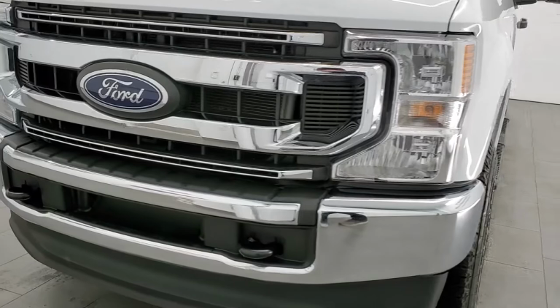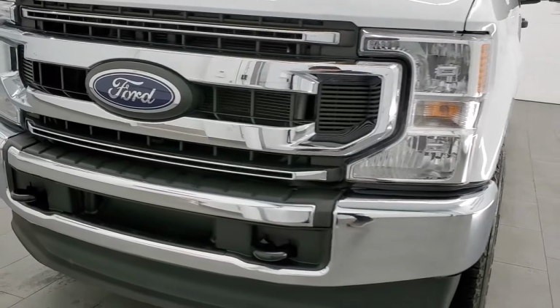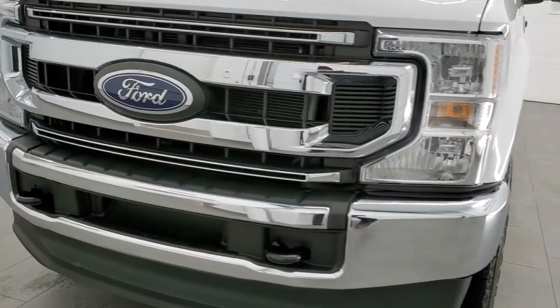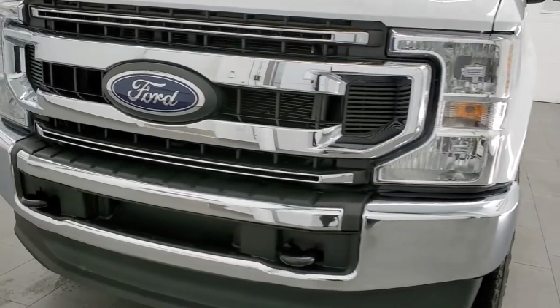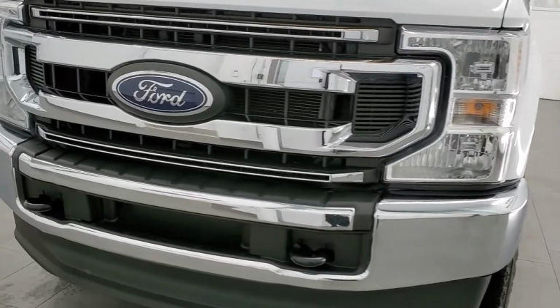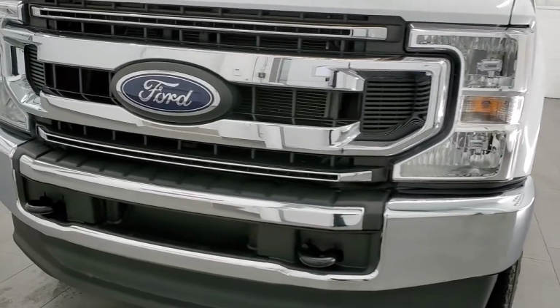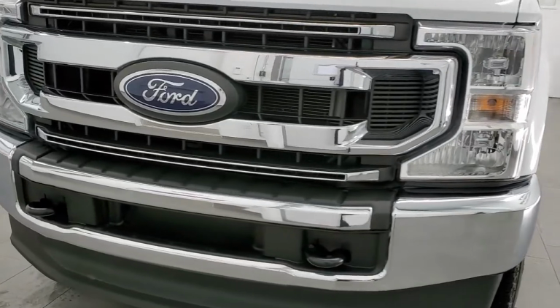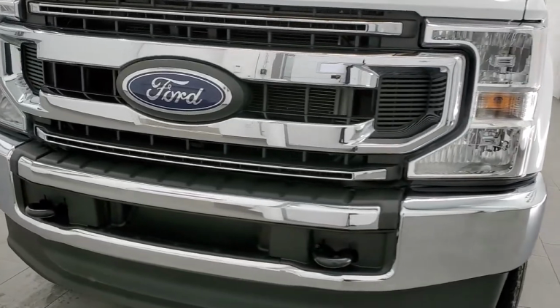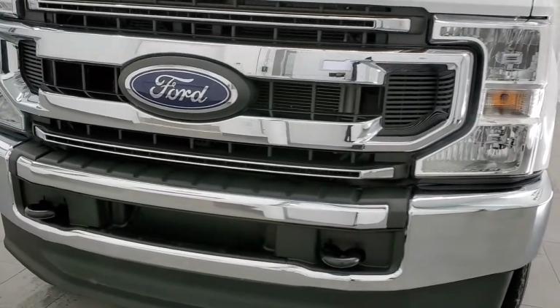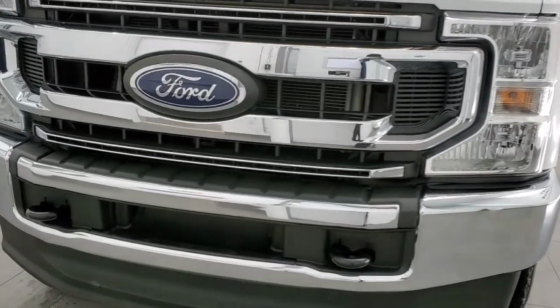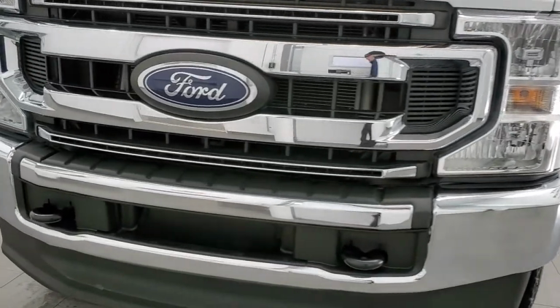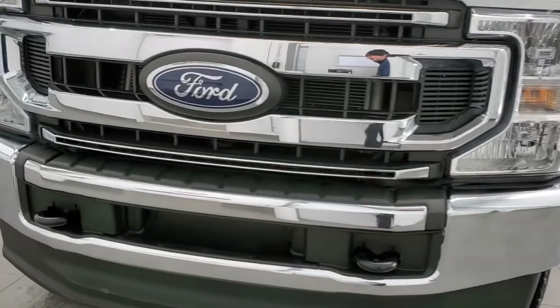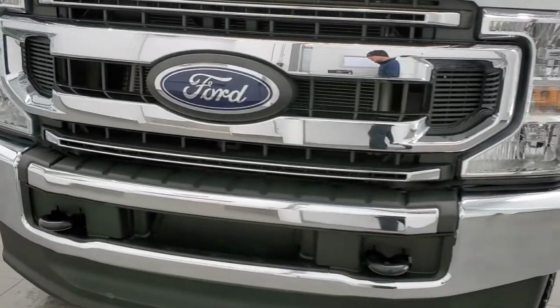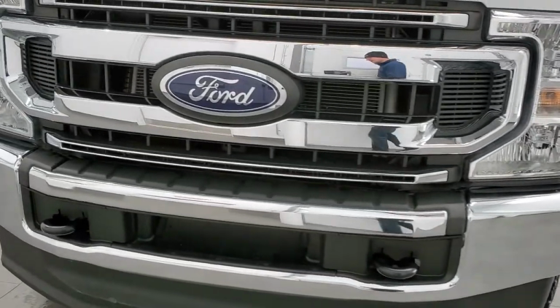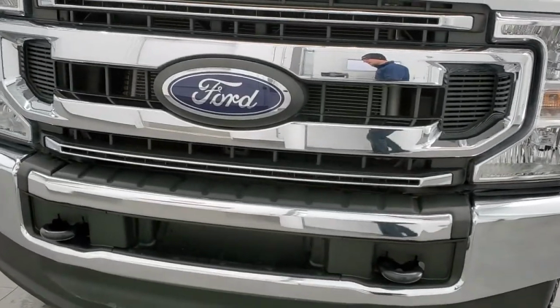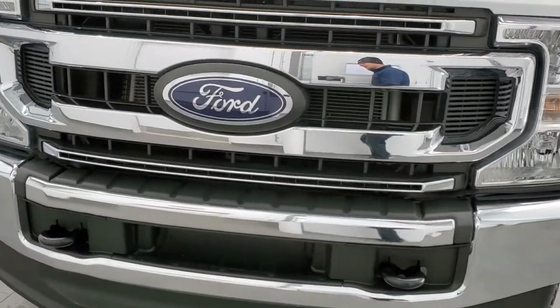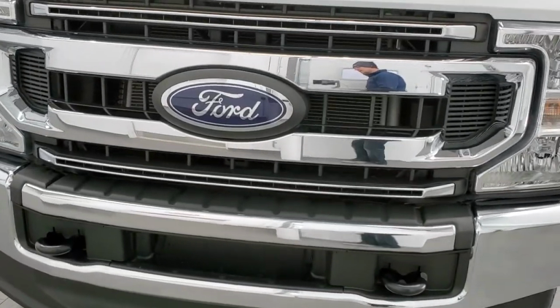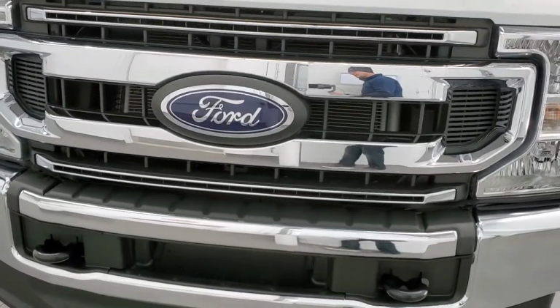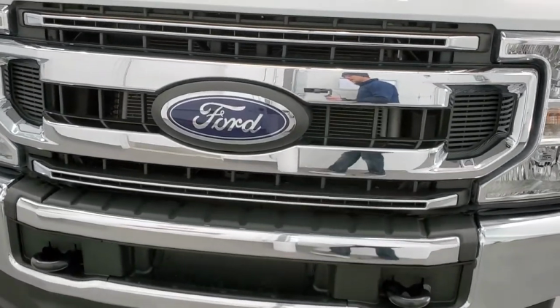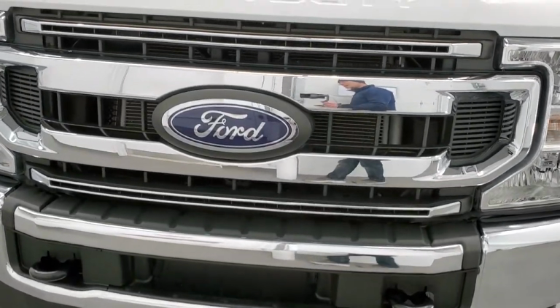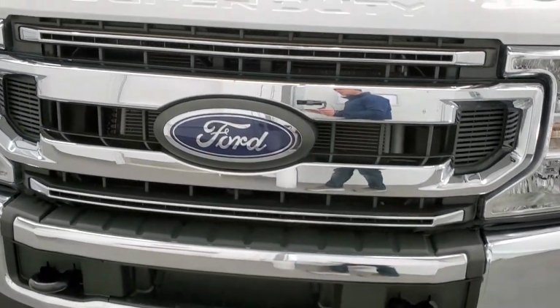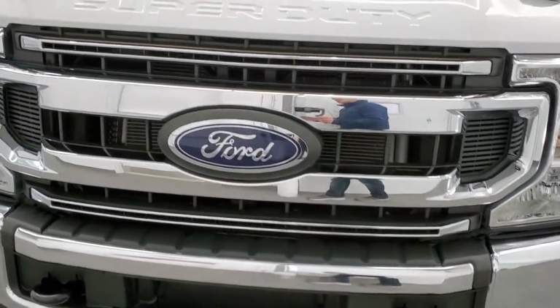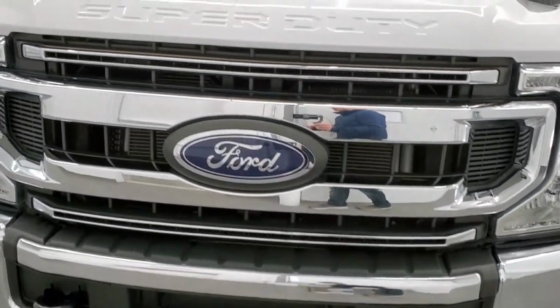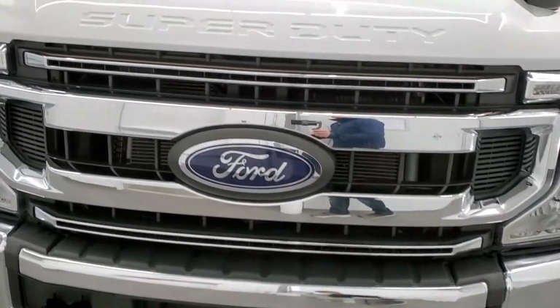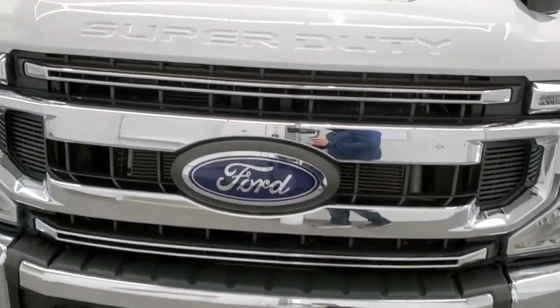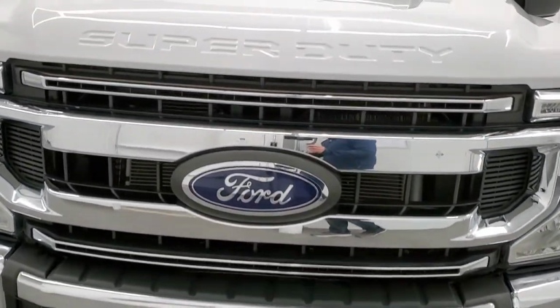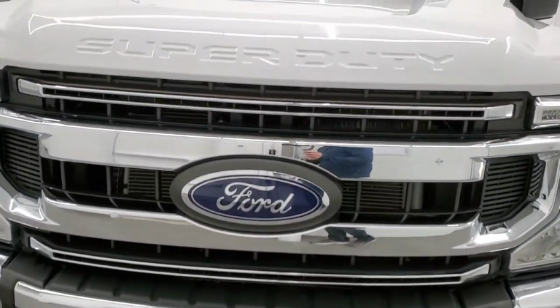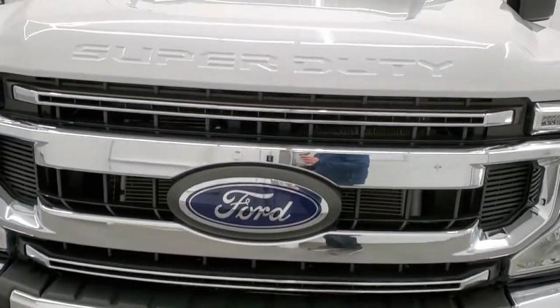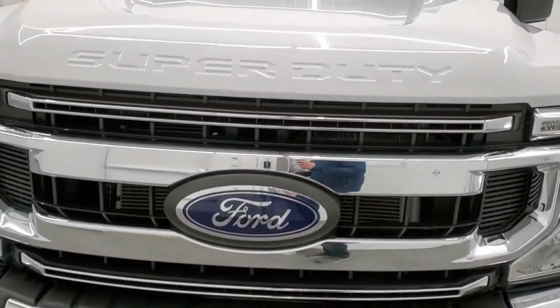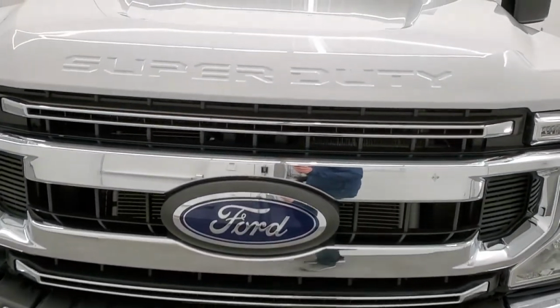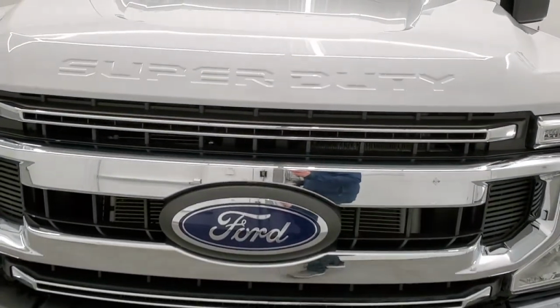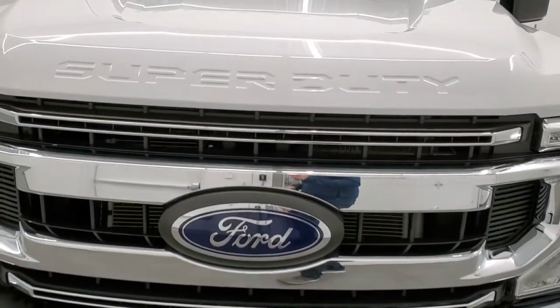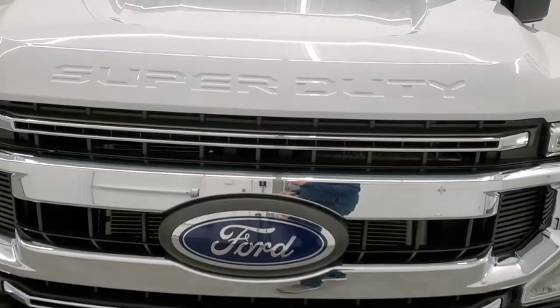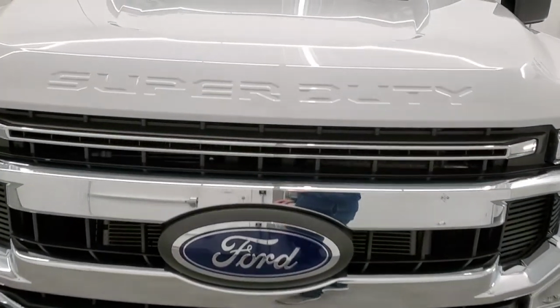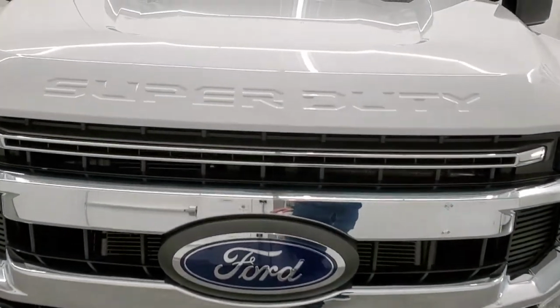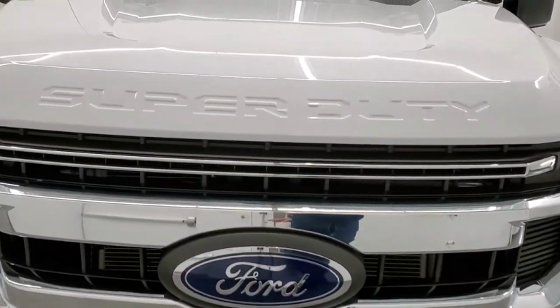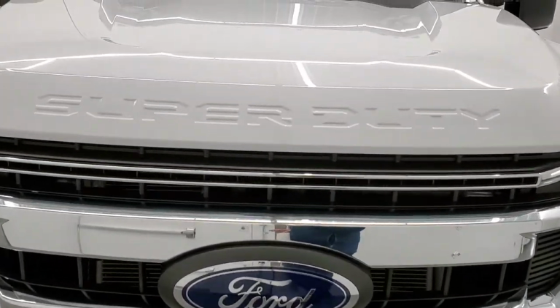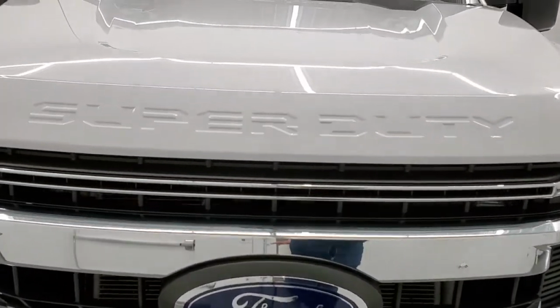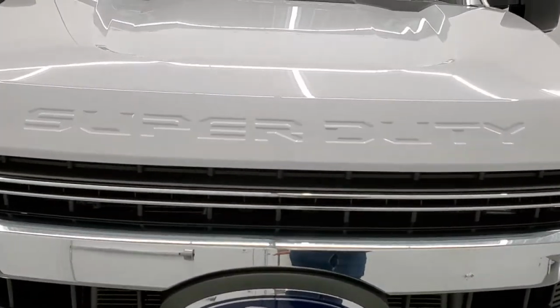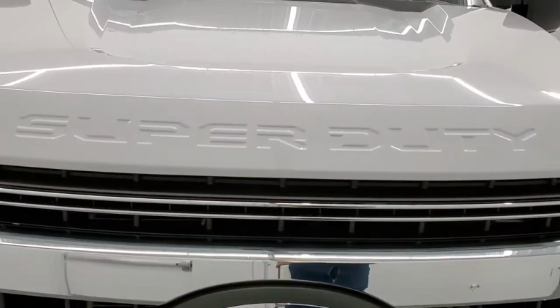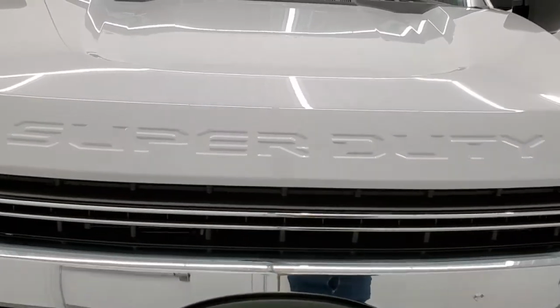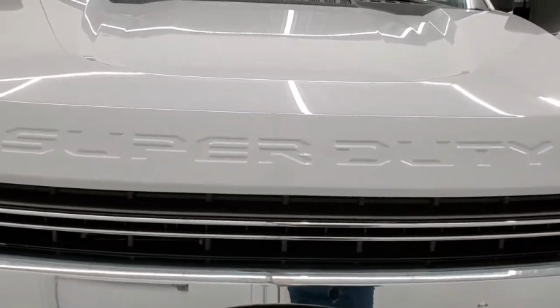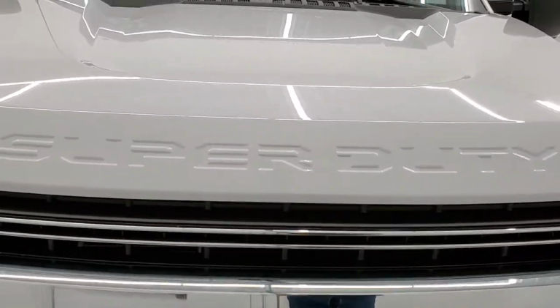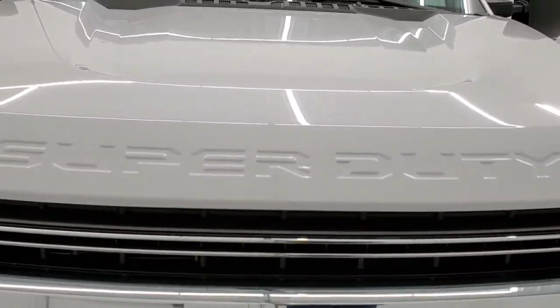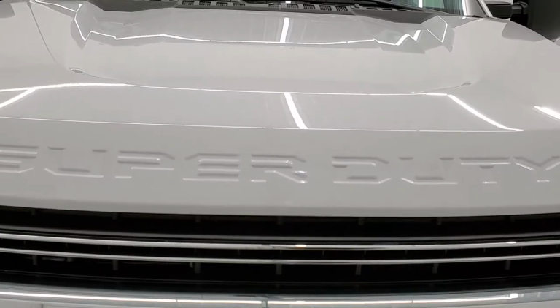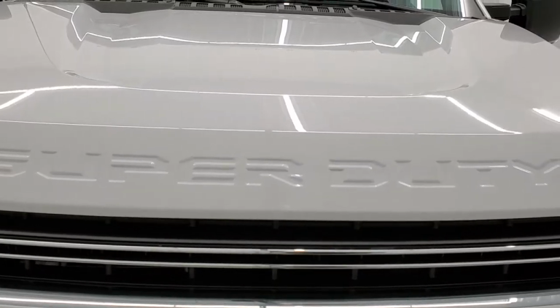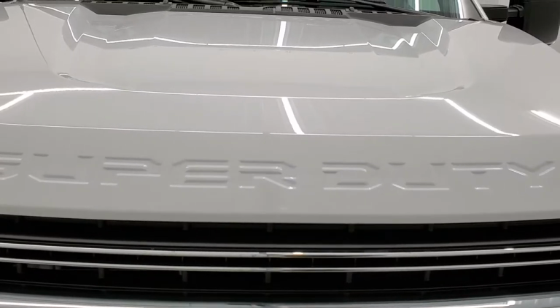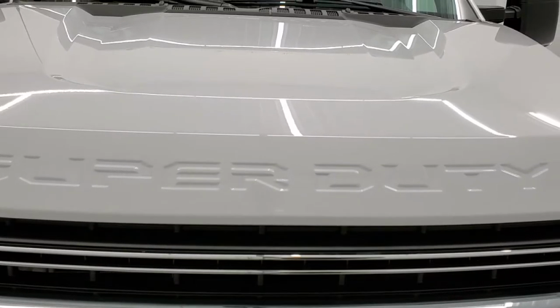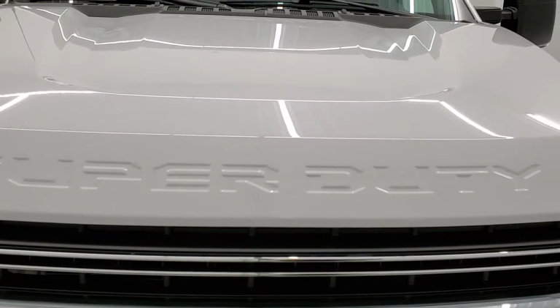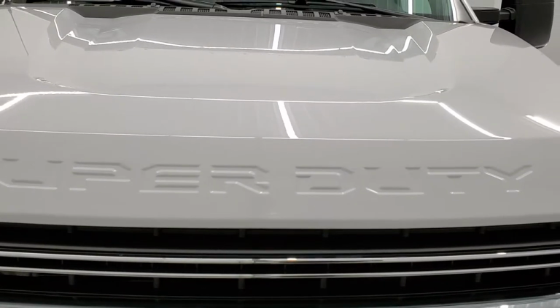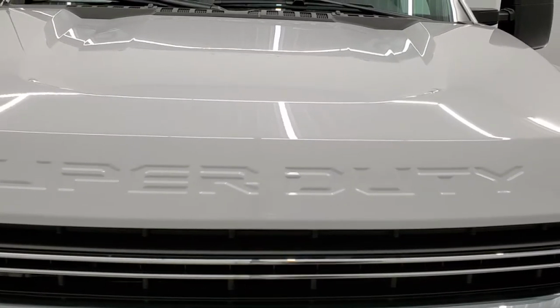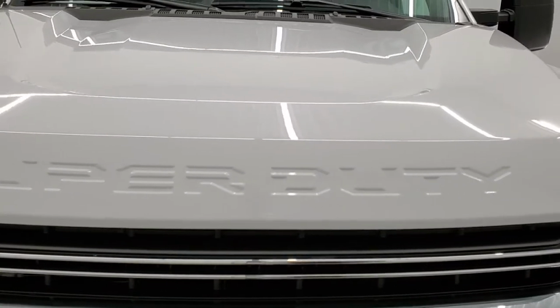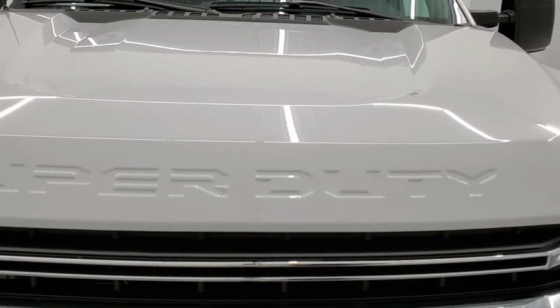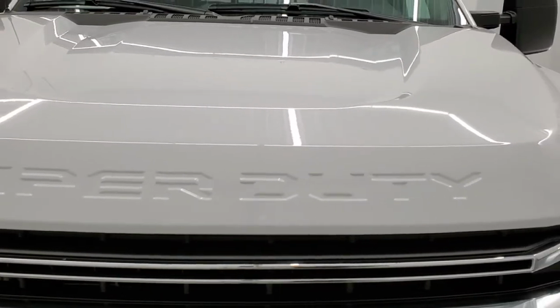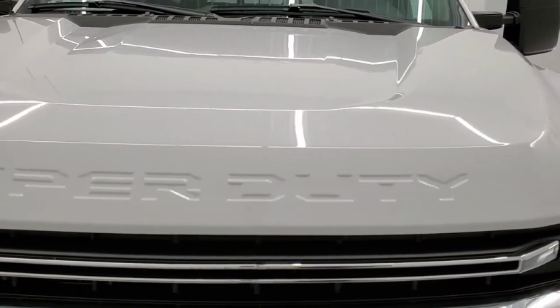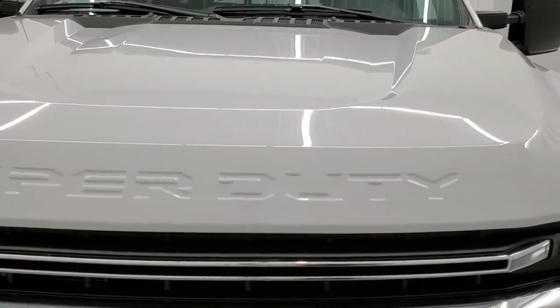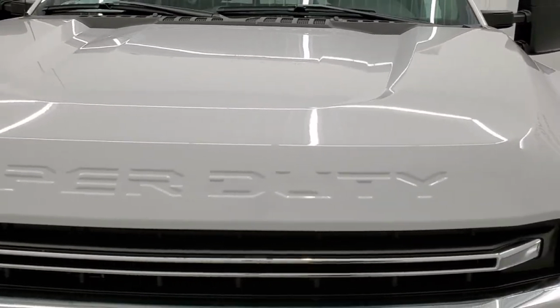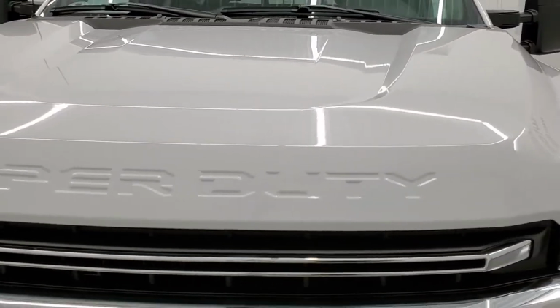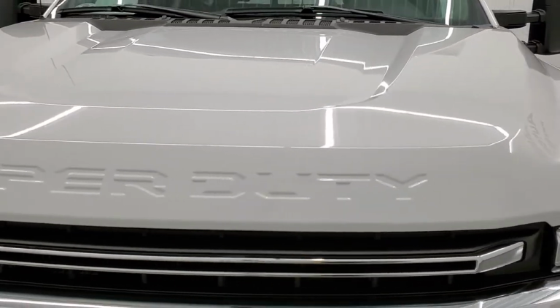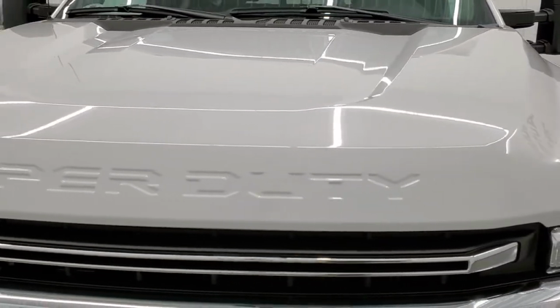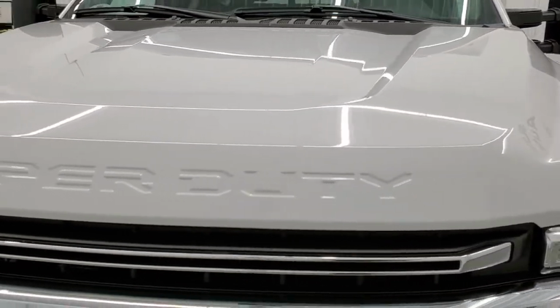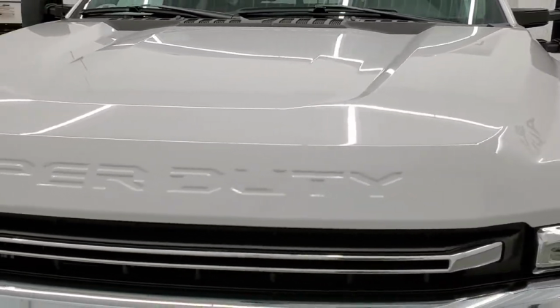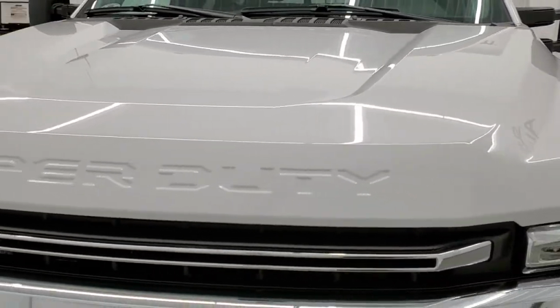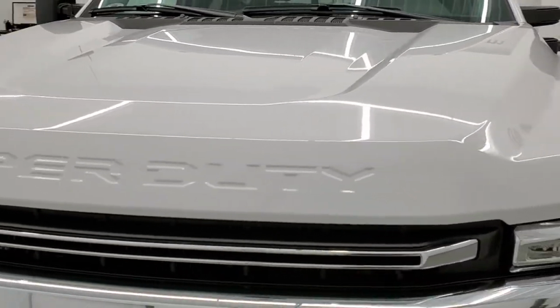We're going to go inside, outside, under the hood. We're going to start it up, and we're going to go underneath as well in this video.